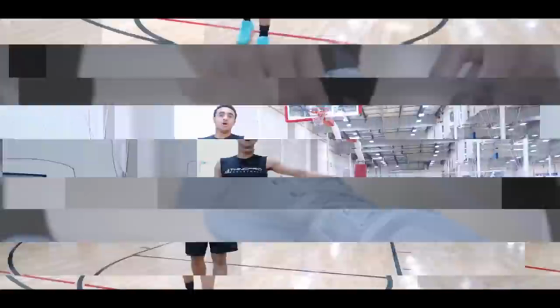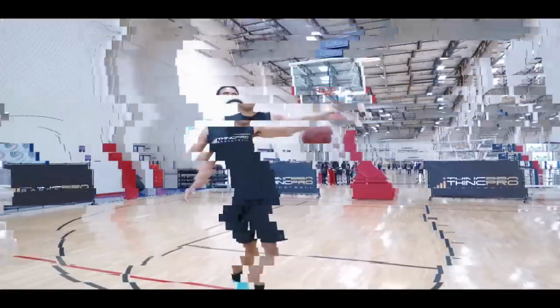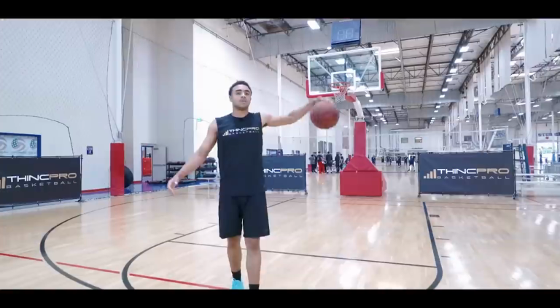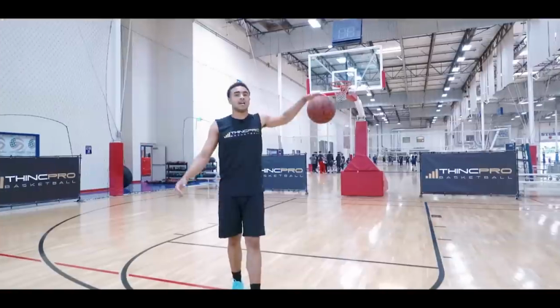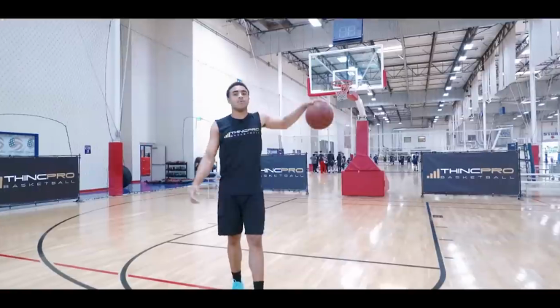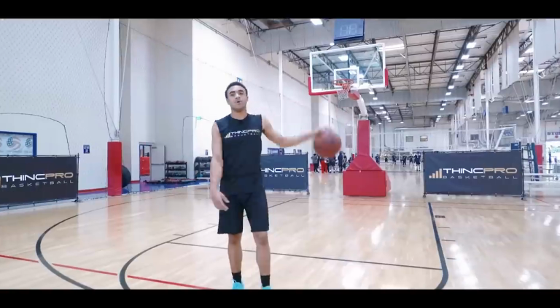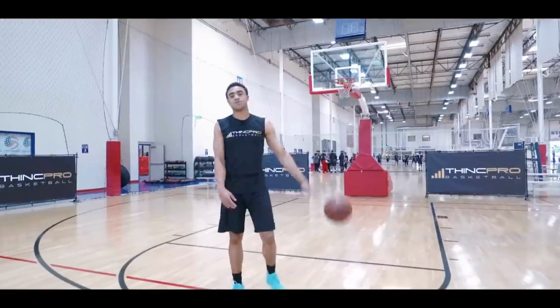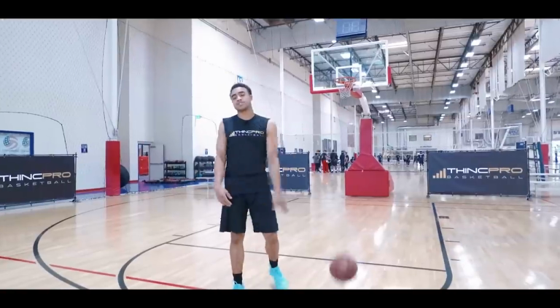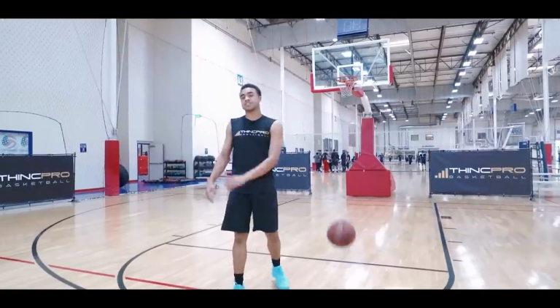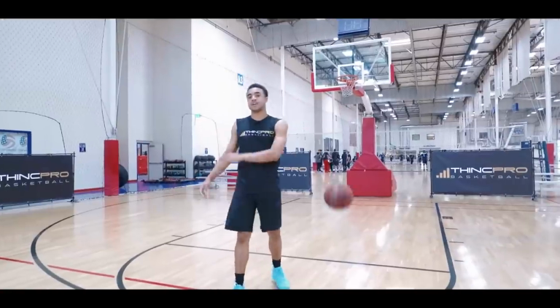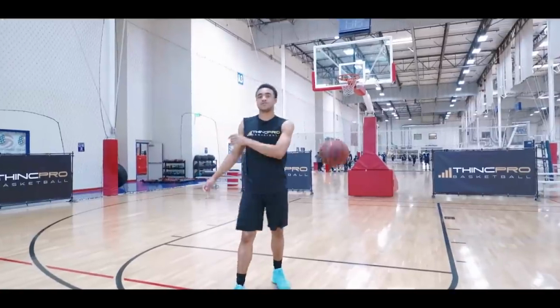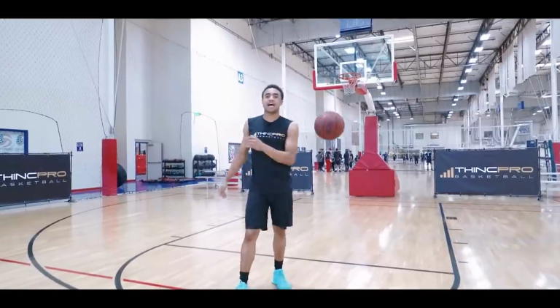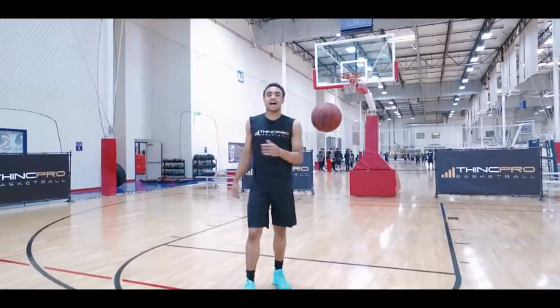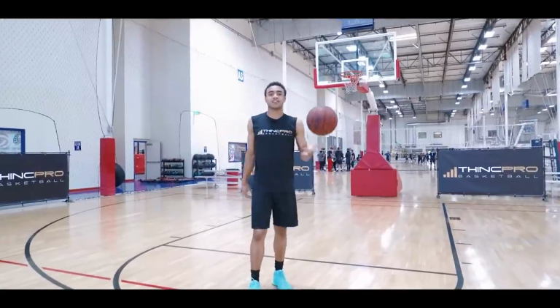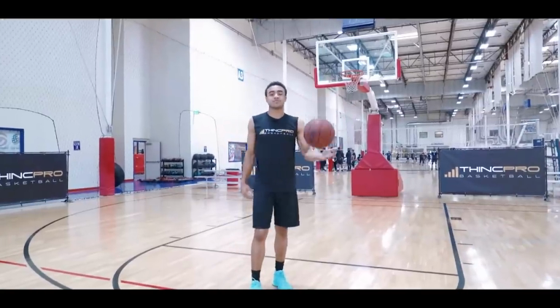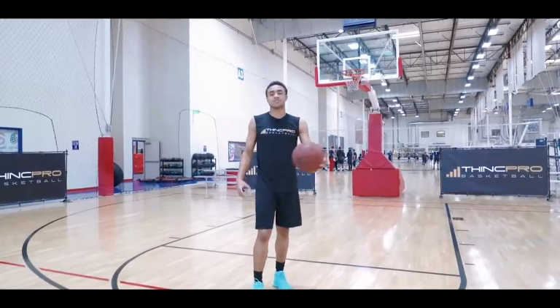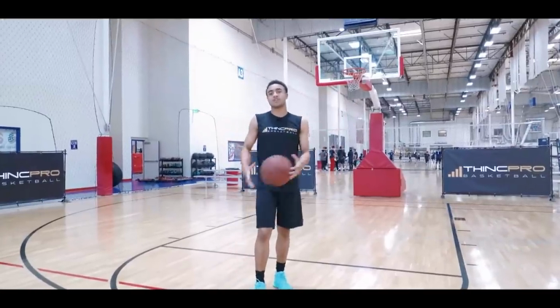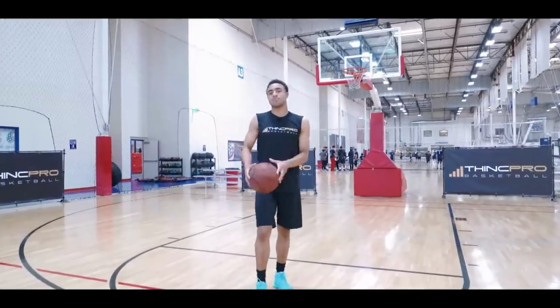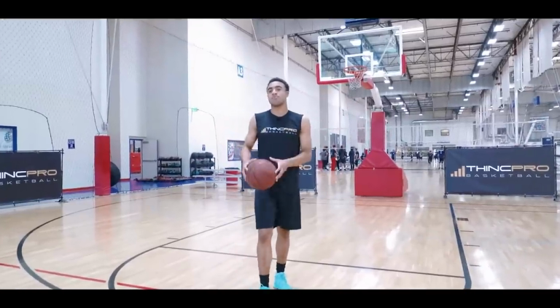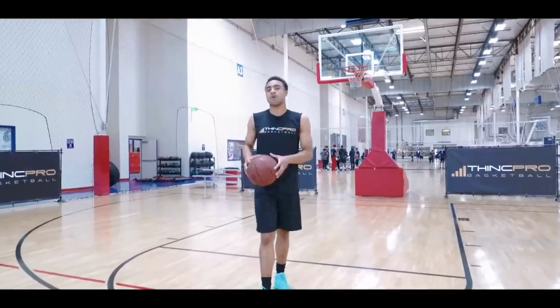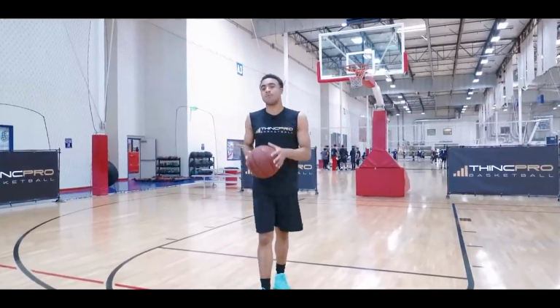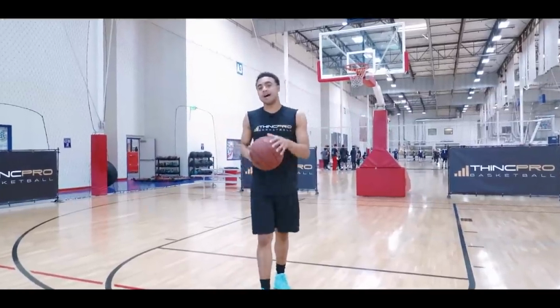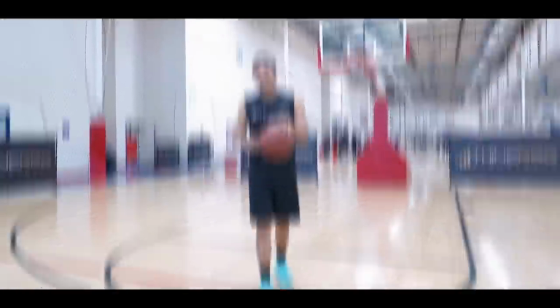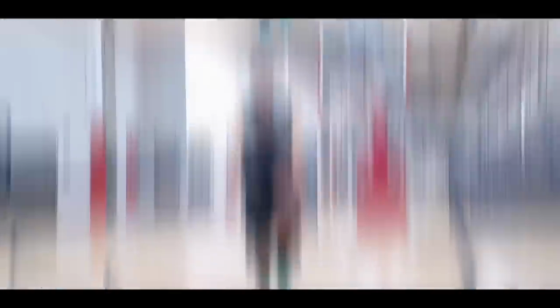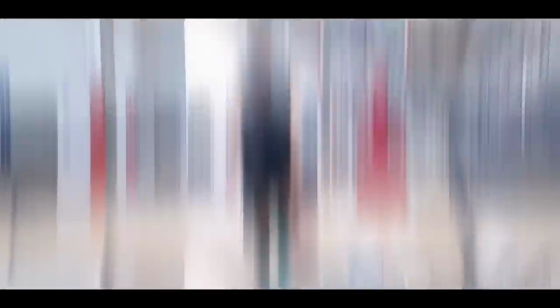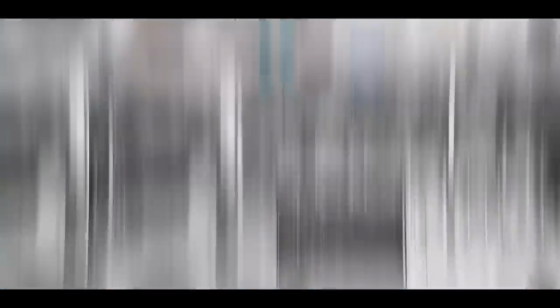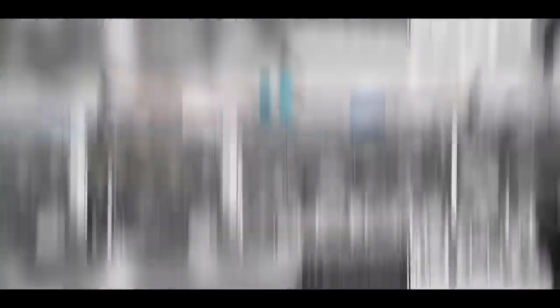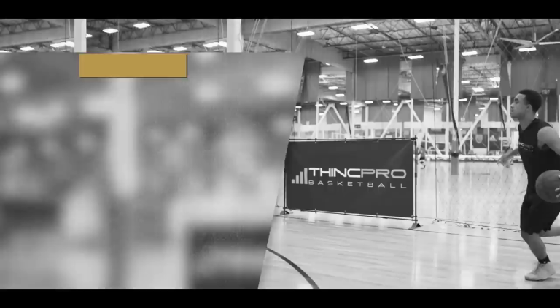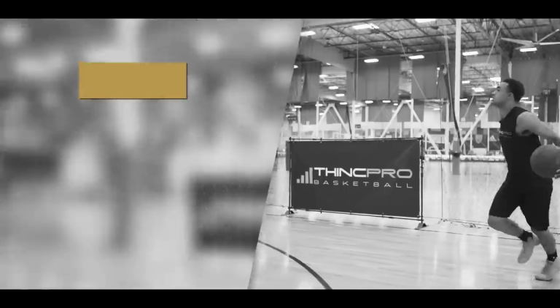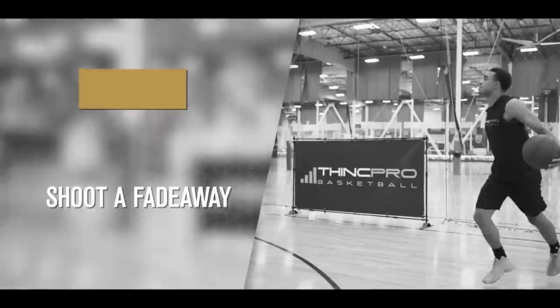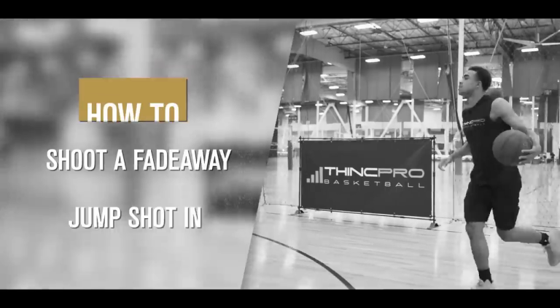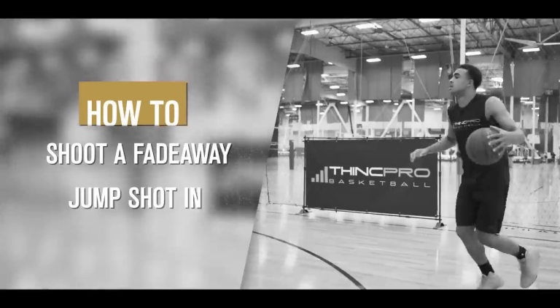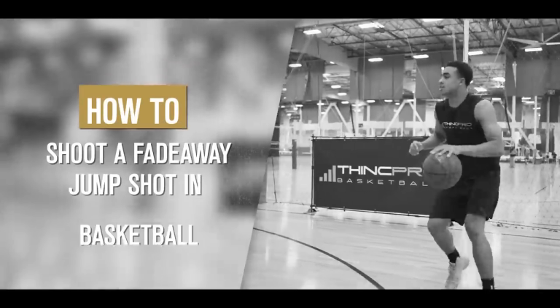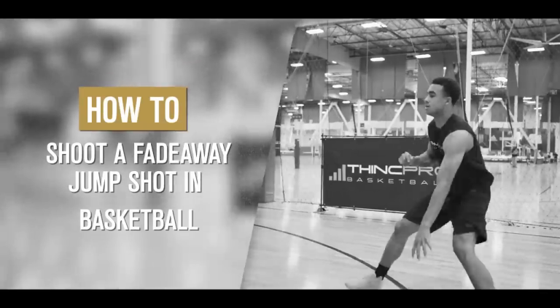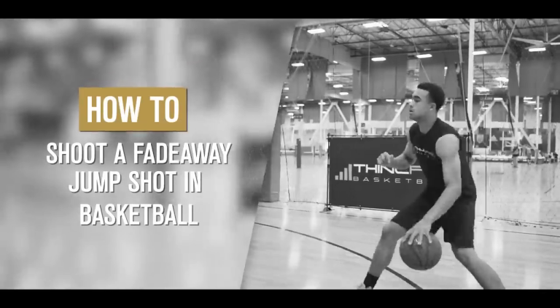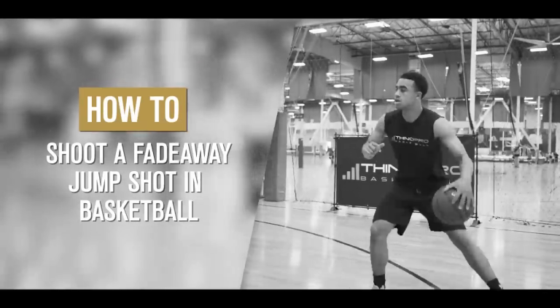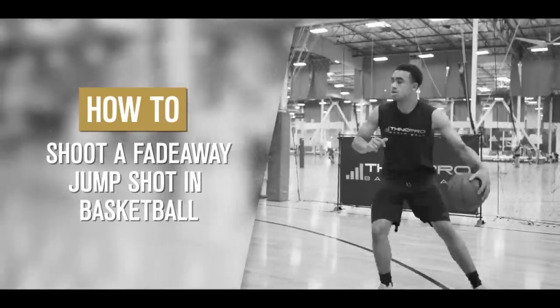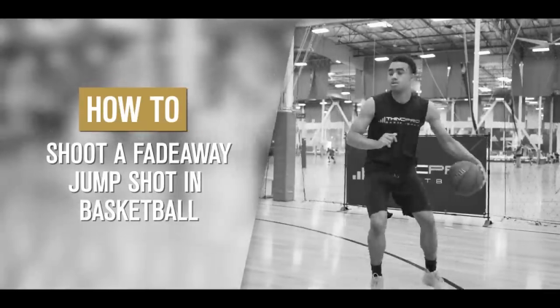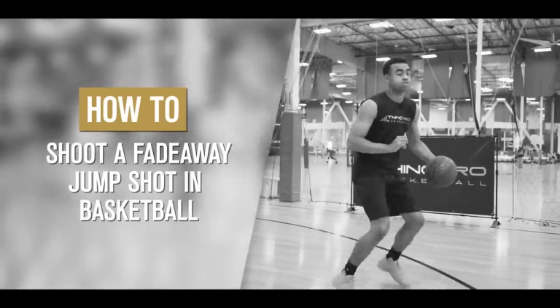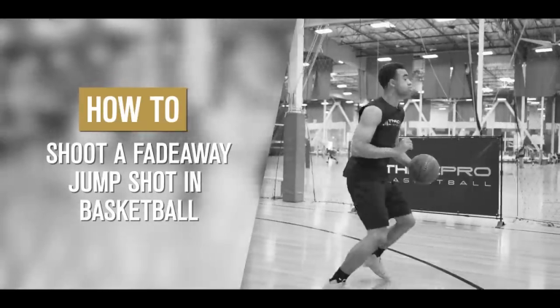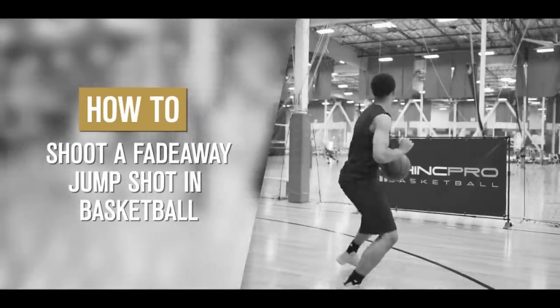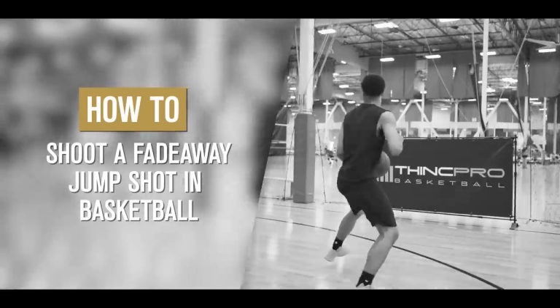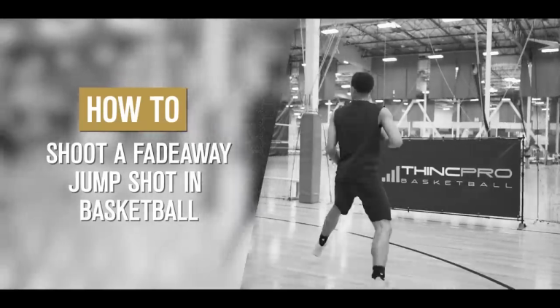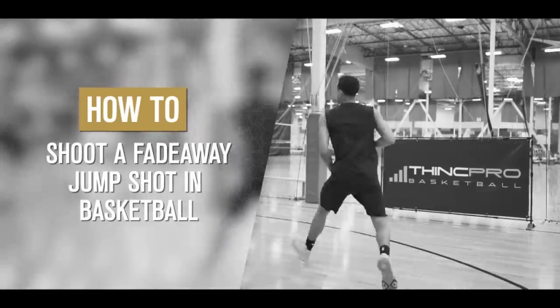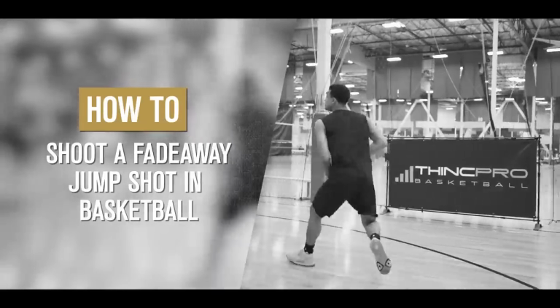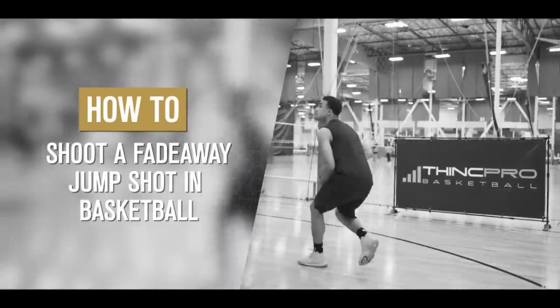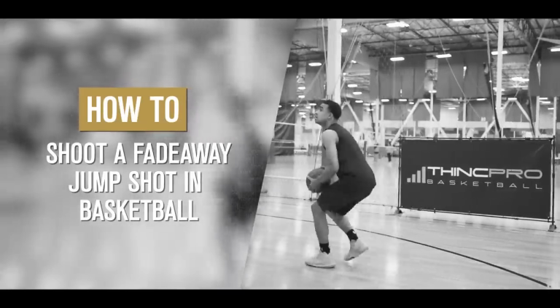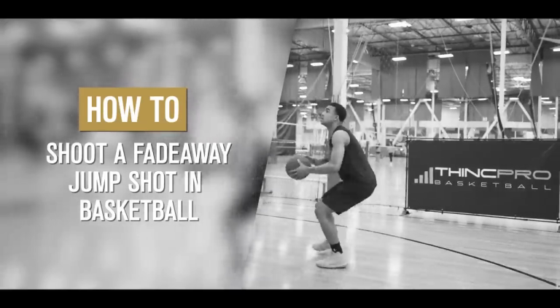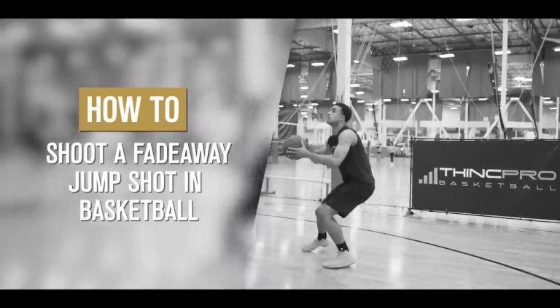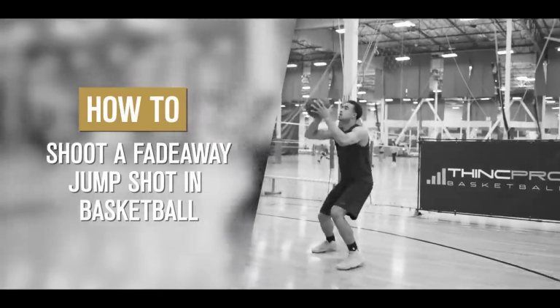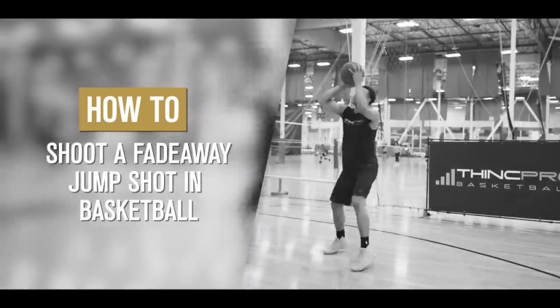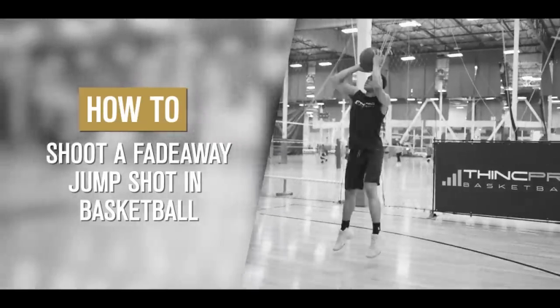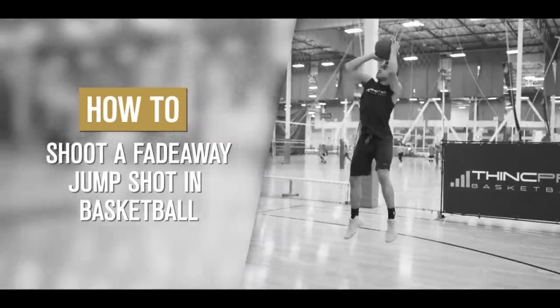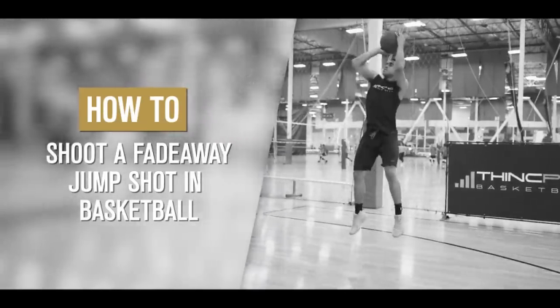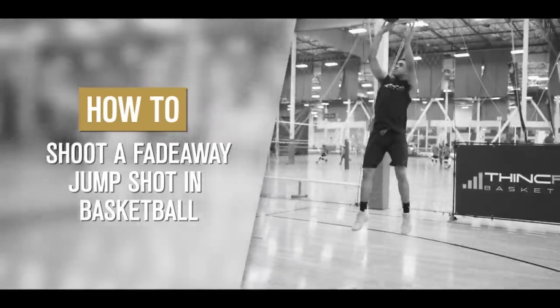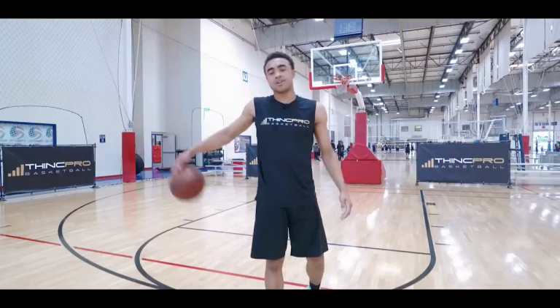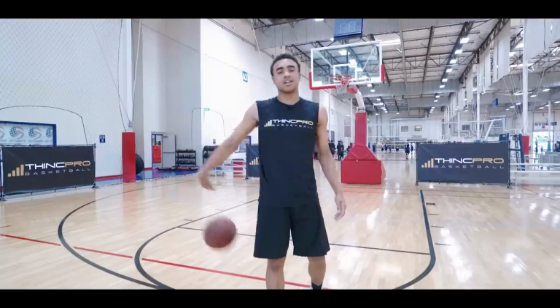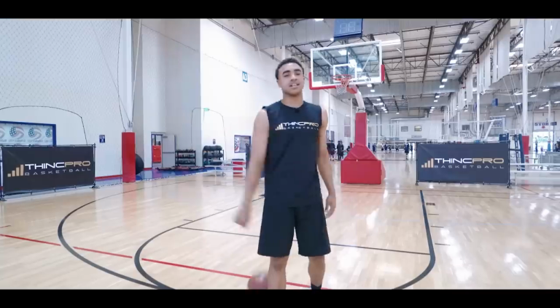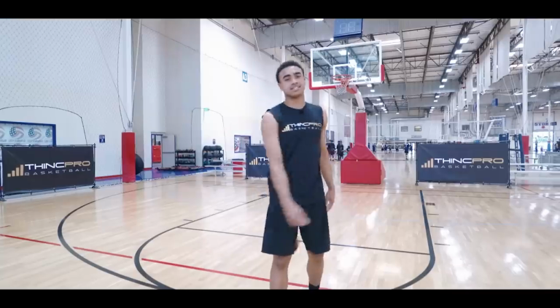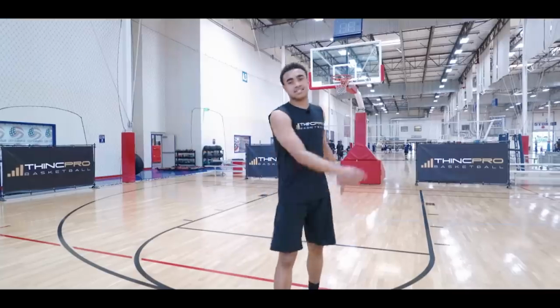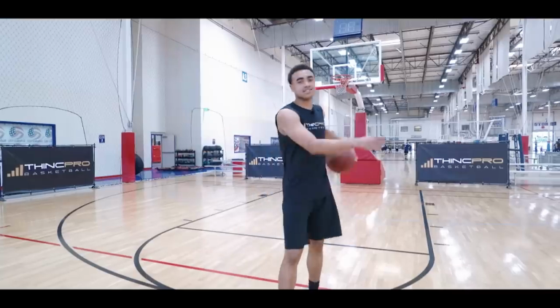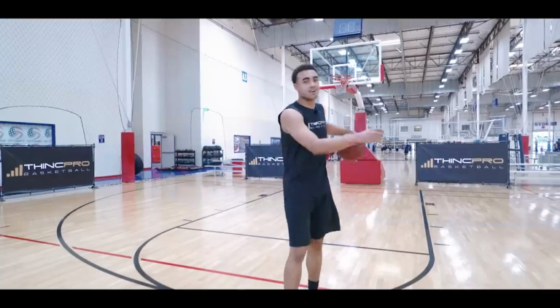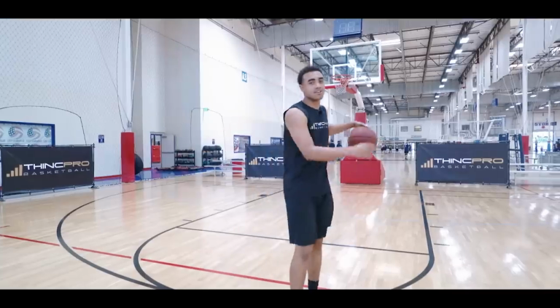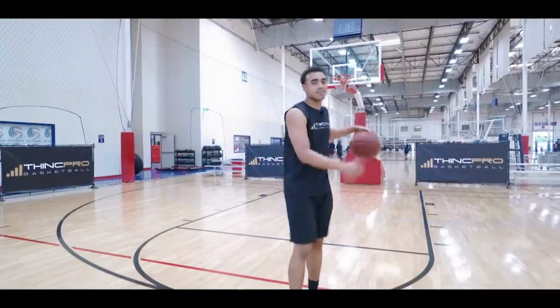What's up Hoopers, it's Coach Alex from ThinkProBasketball and in today's video we're going to break down a fadeaway jumper. Let's get started.